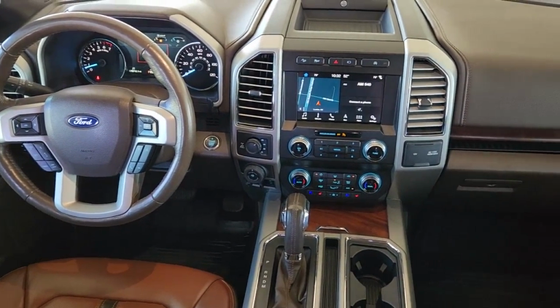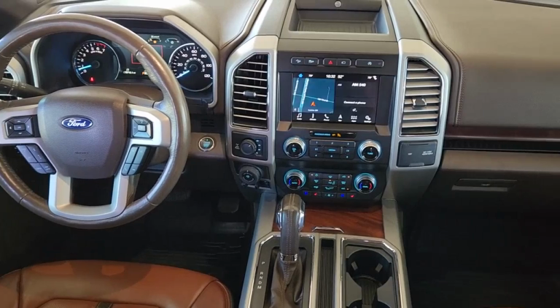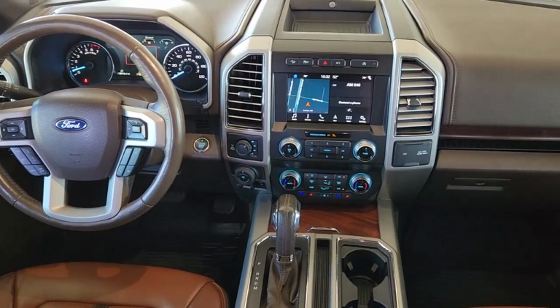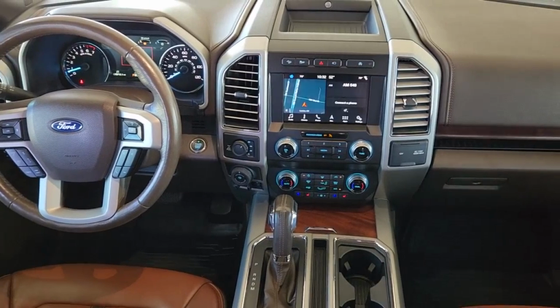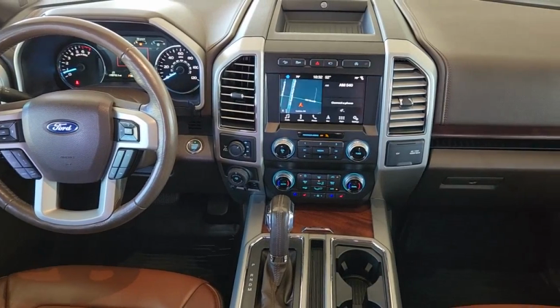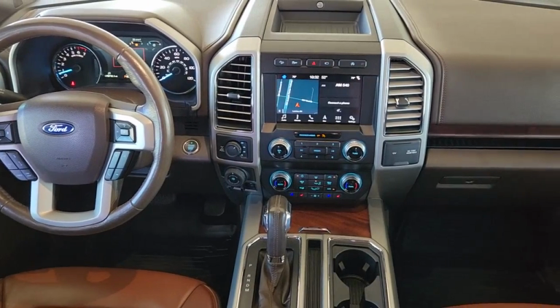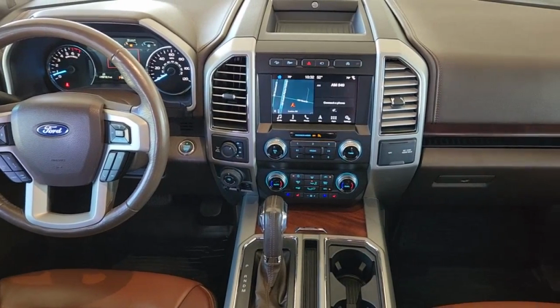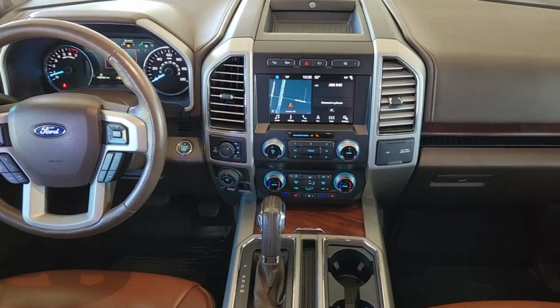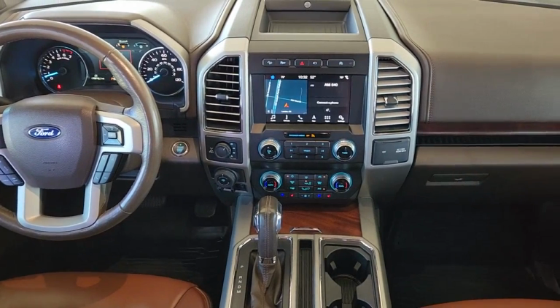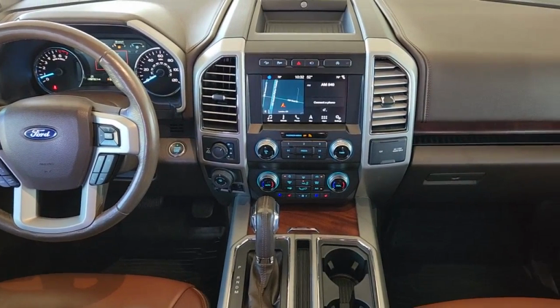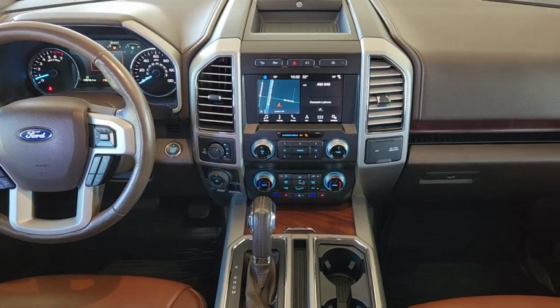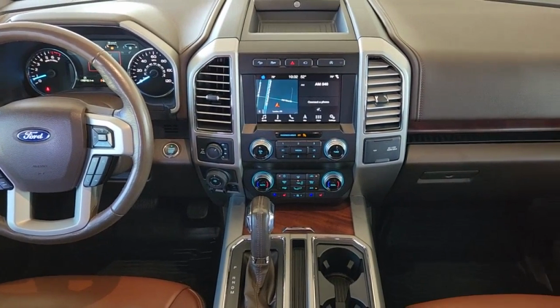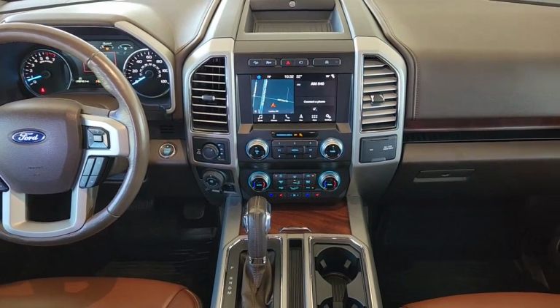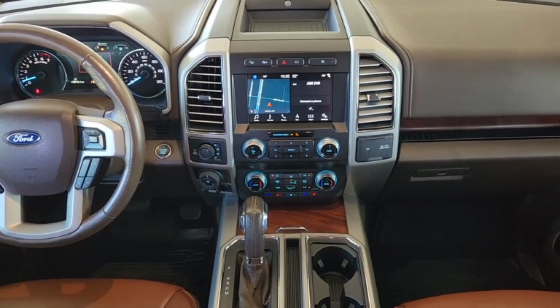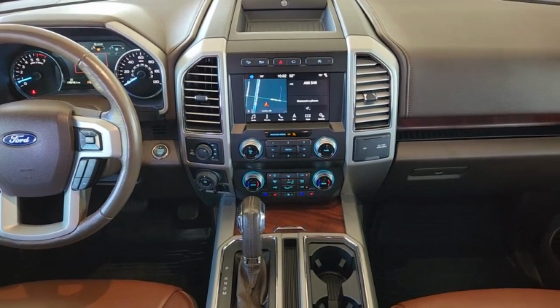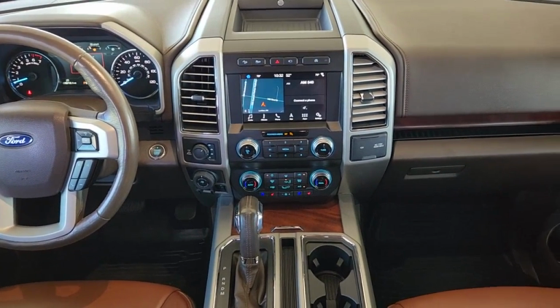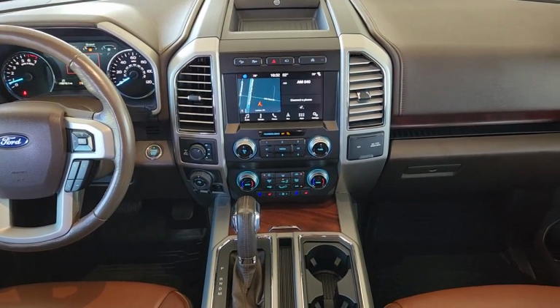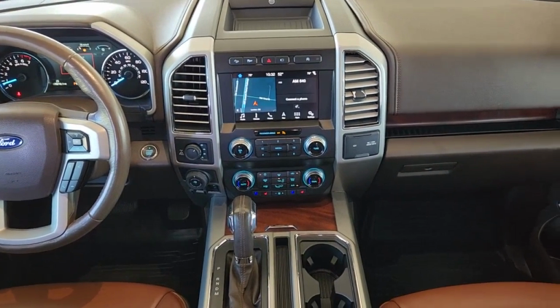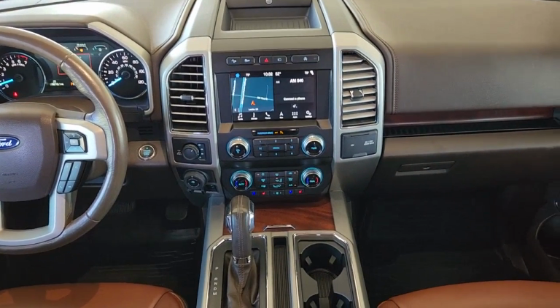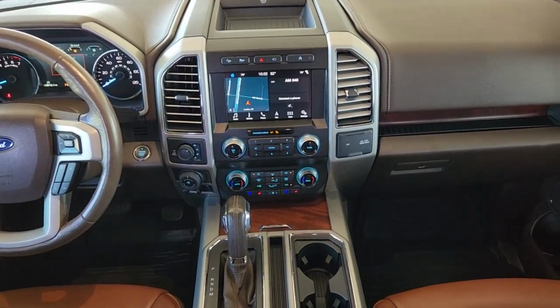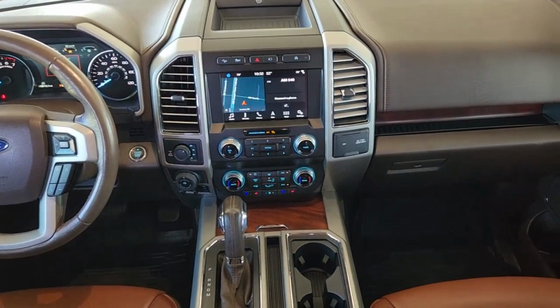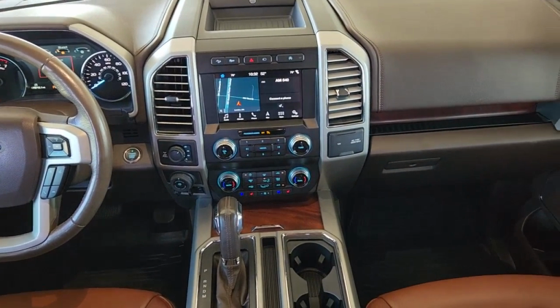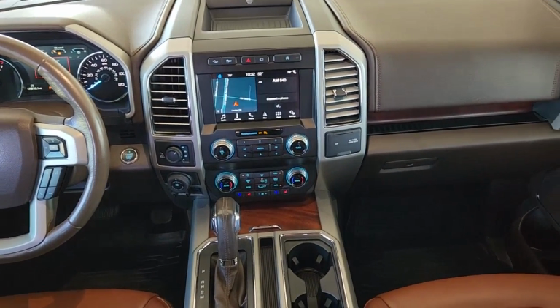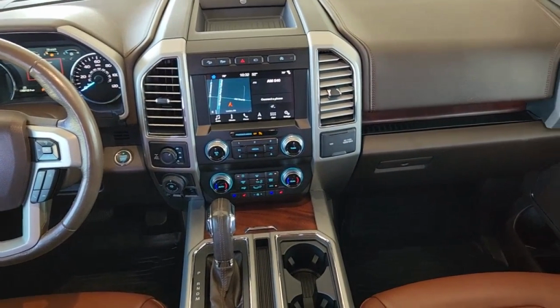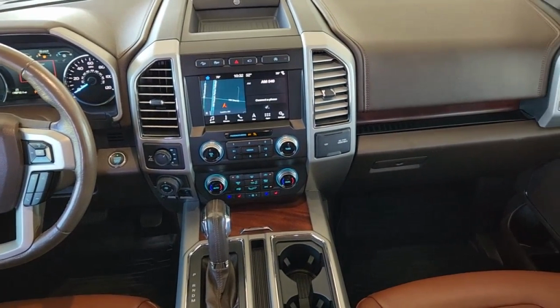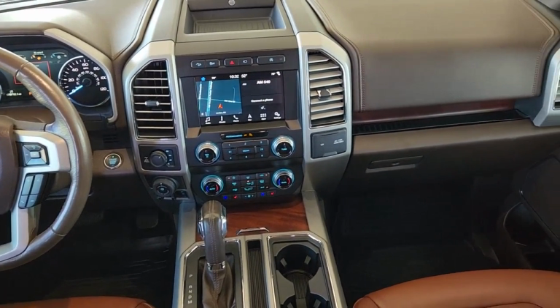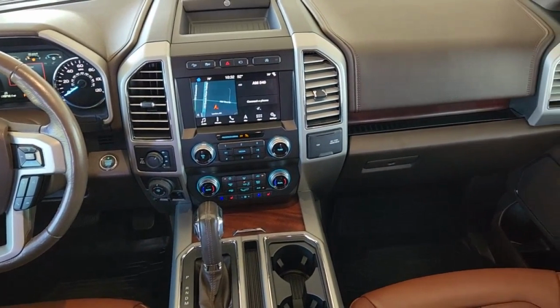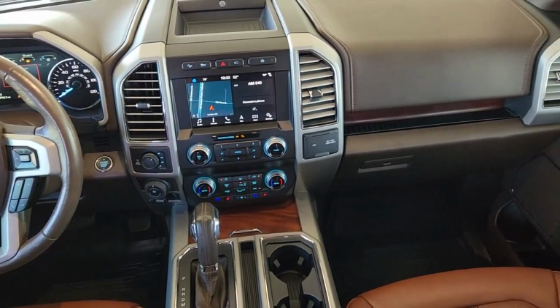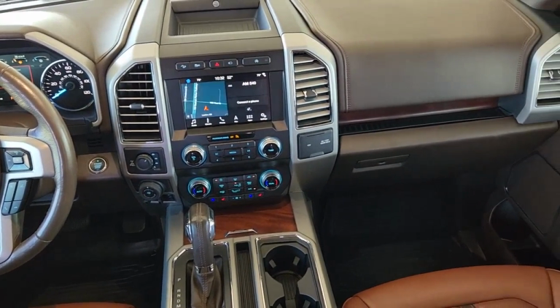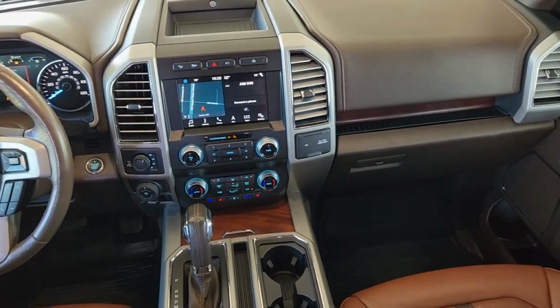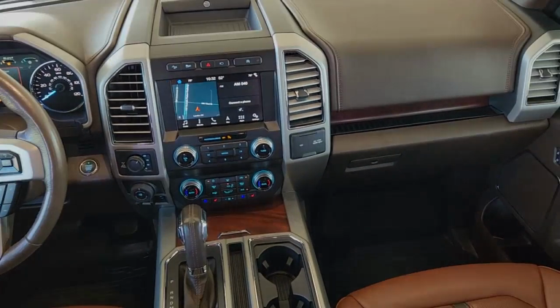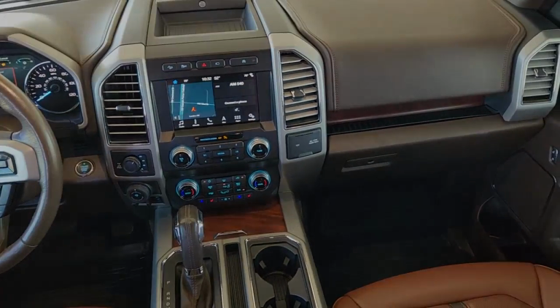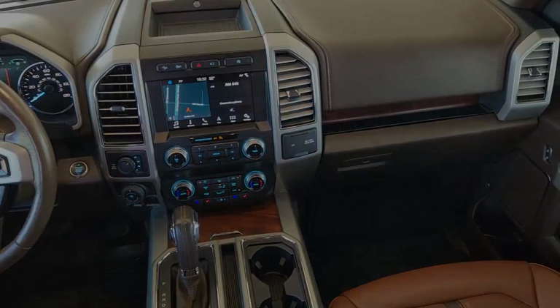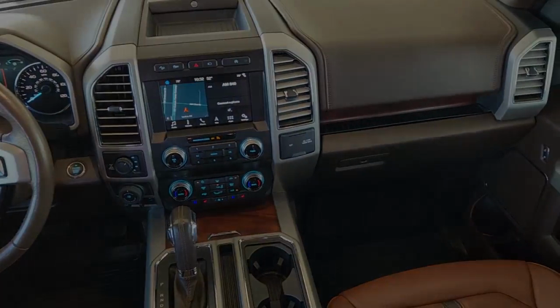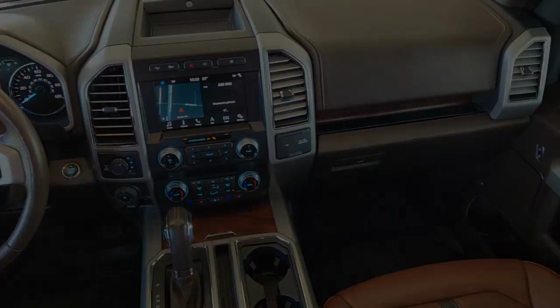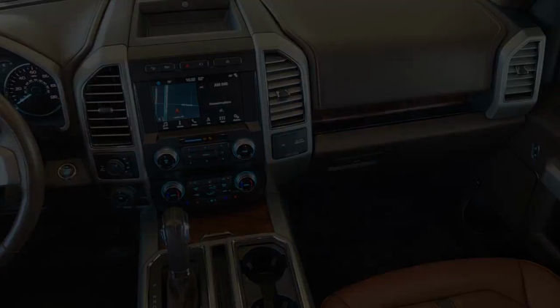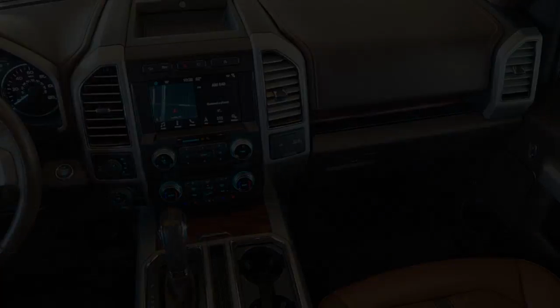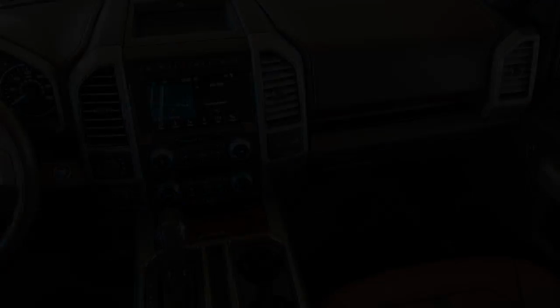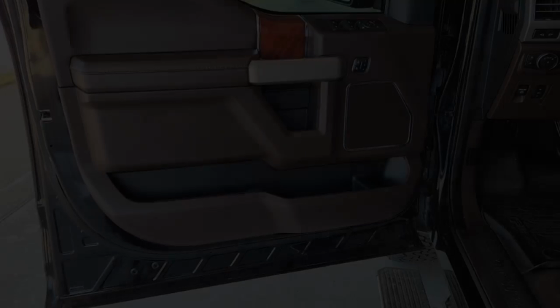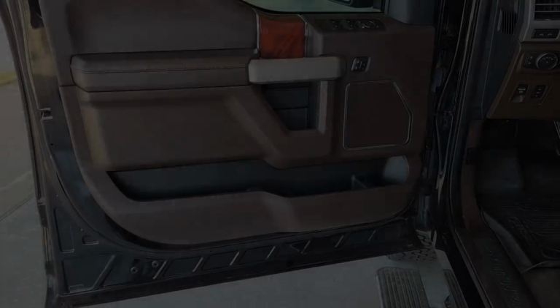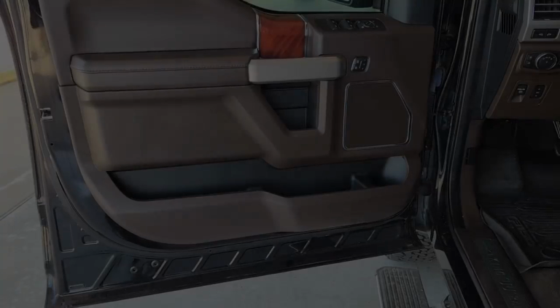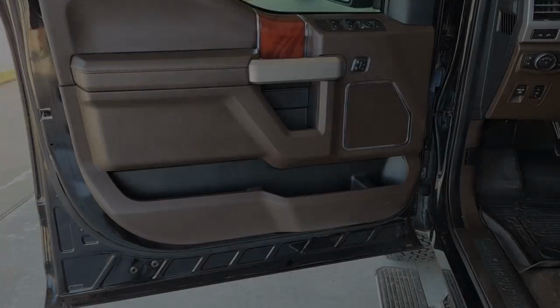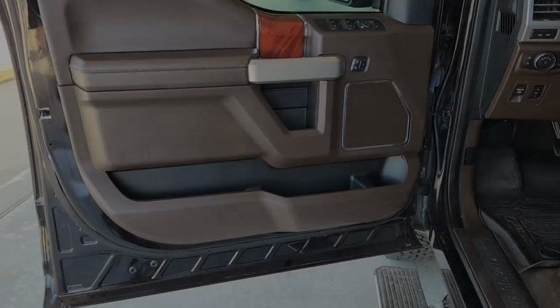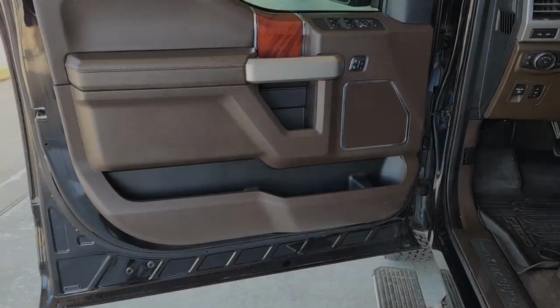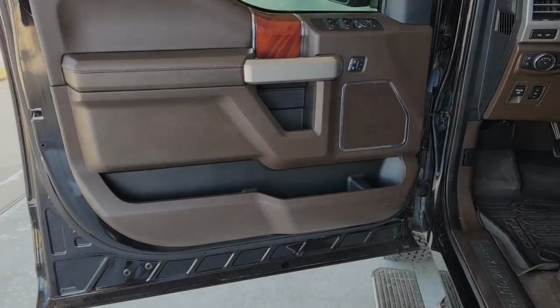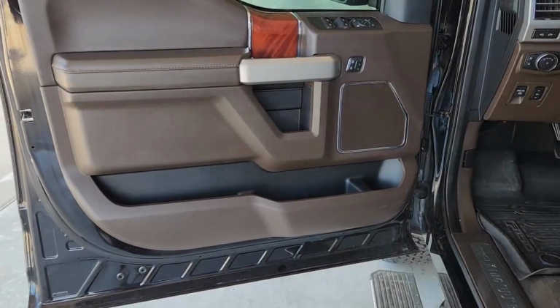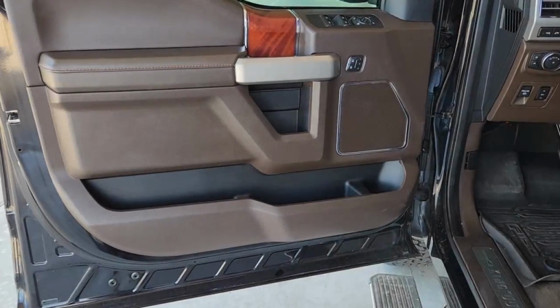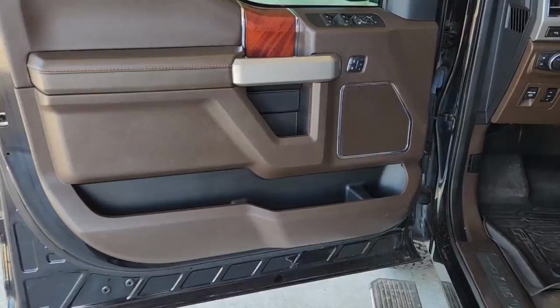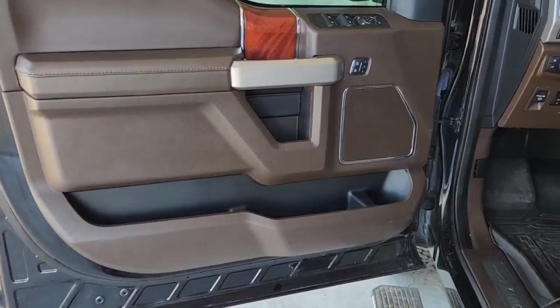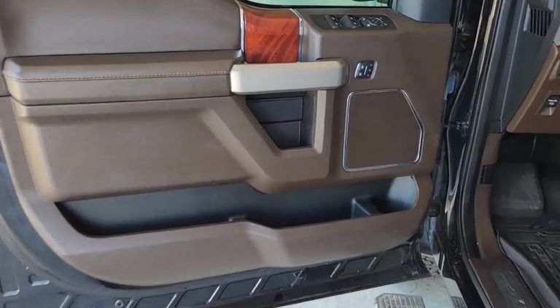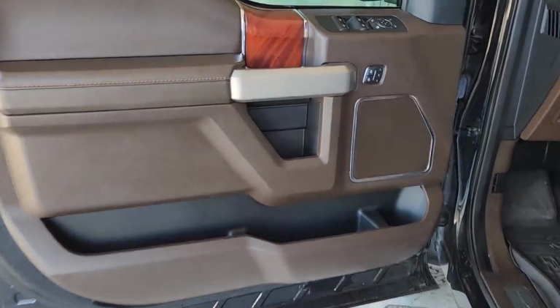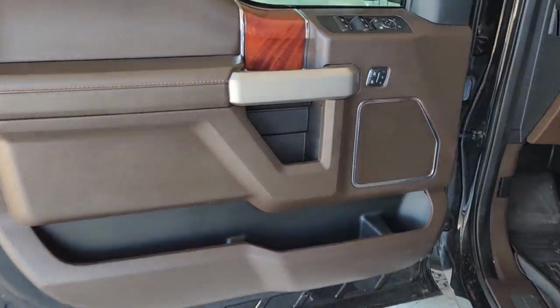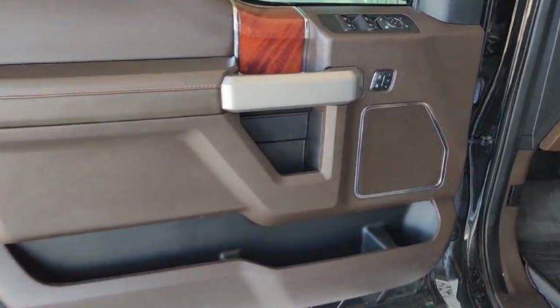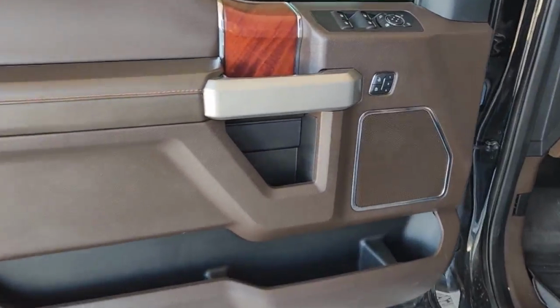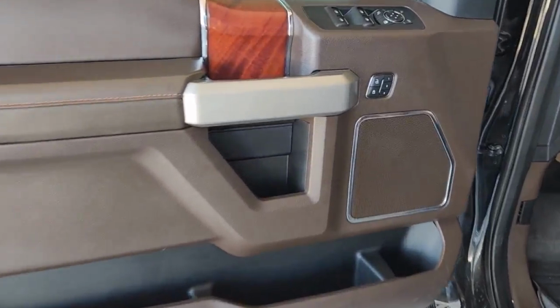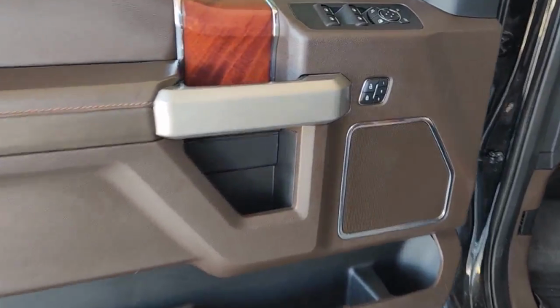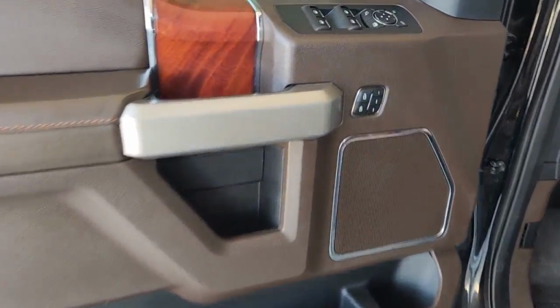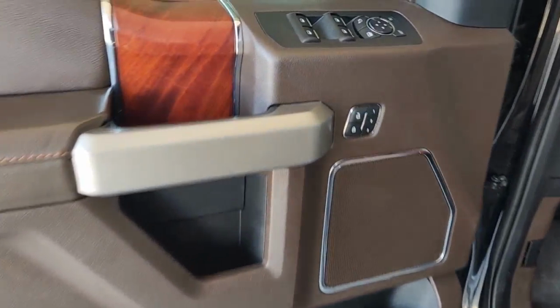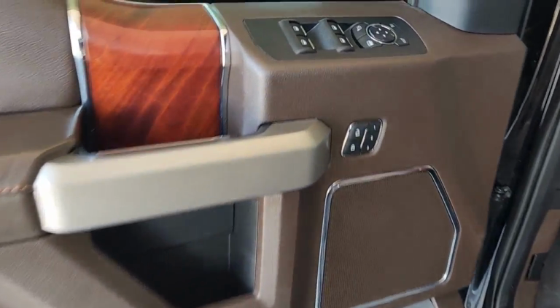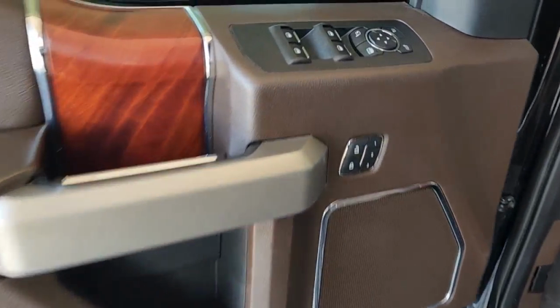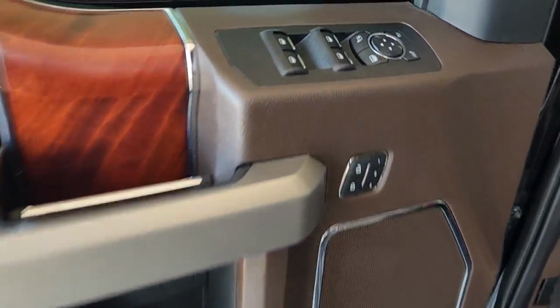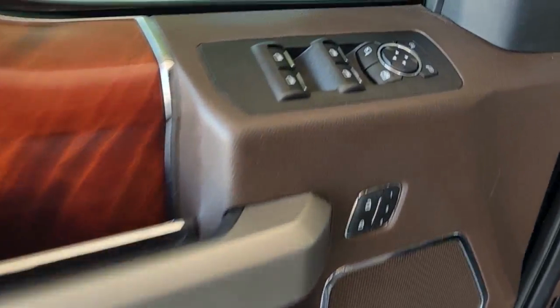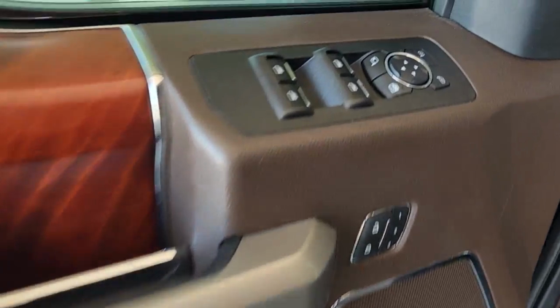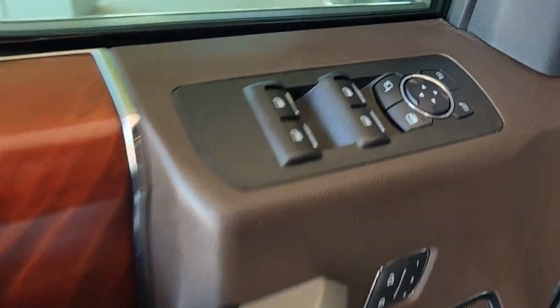Adaptive cruise control. Heated mirrors. Wood grain interior trim. Backup camera. Heated rear seat.